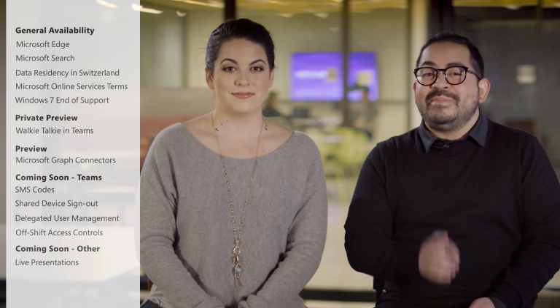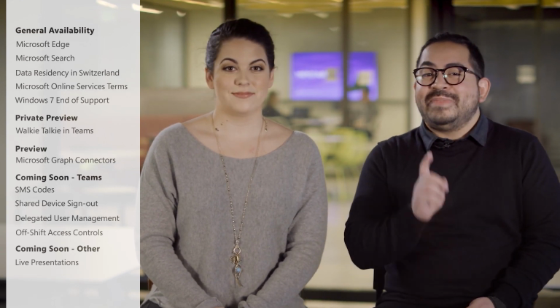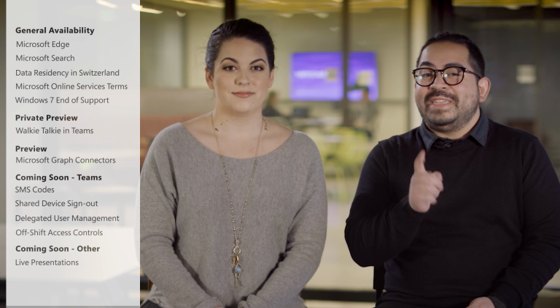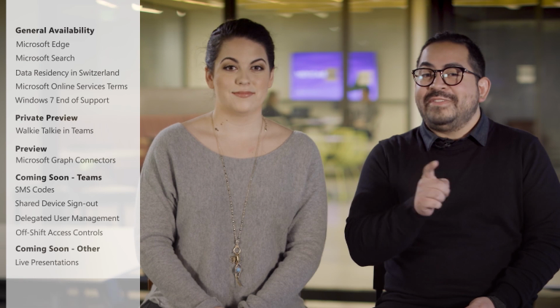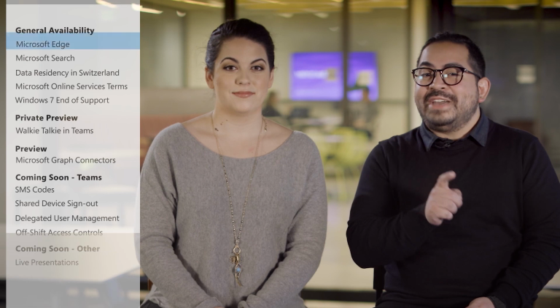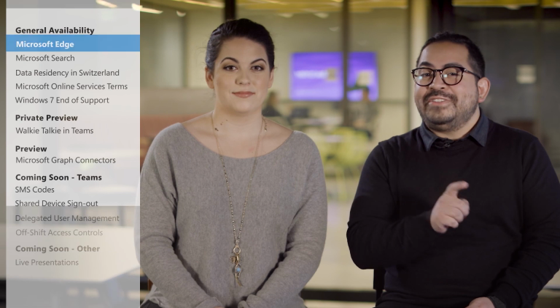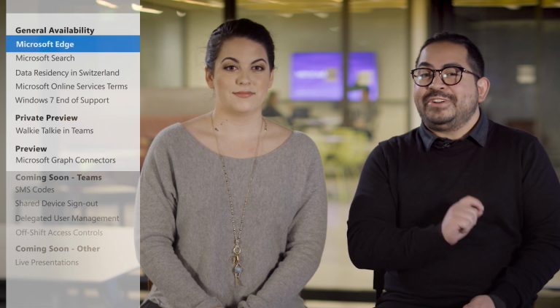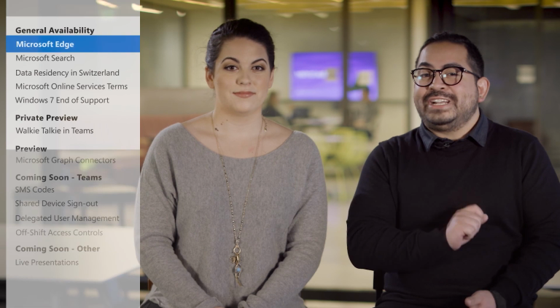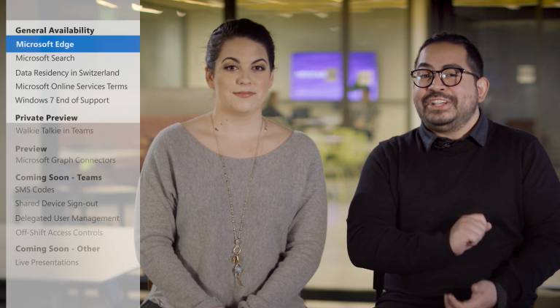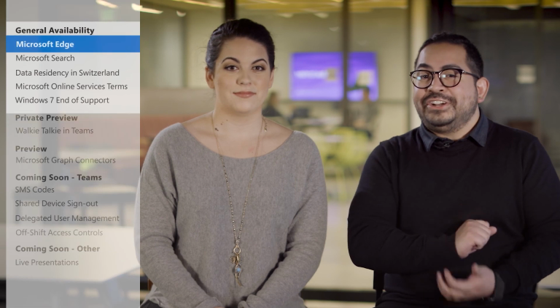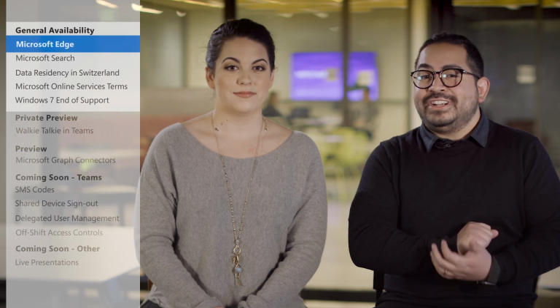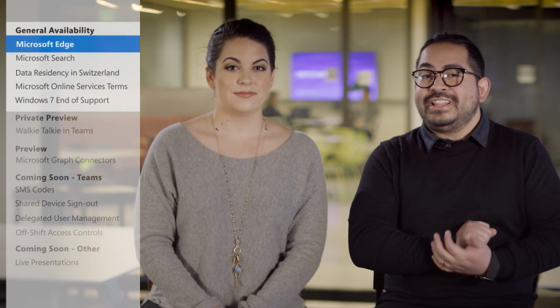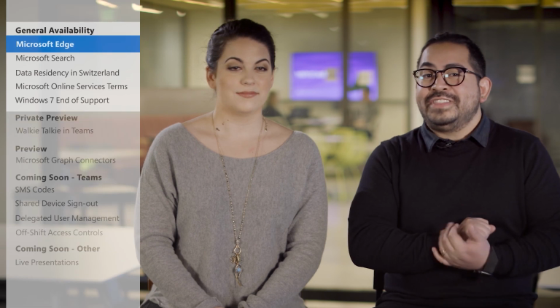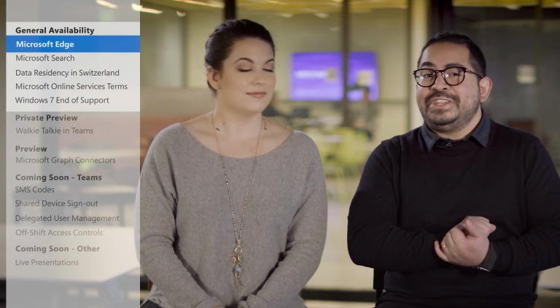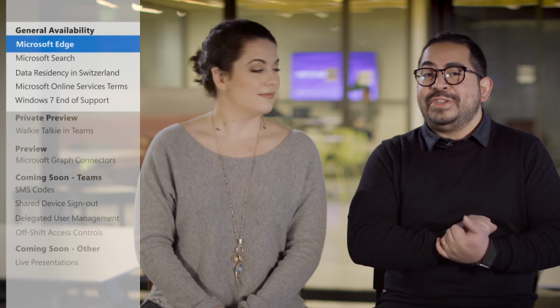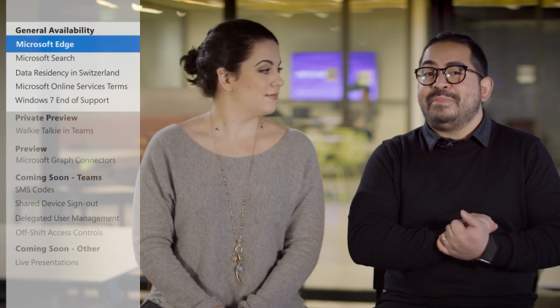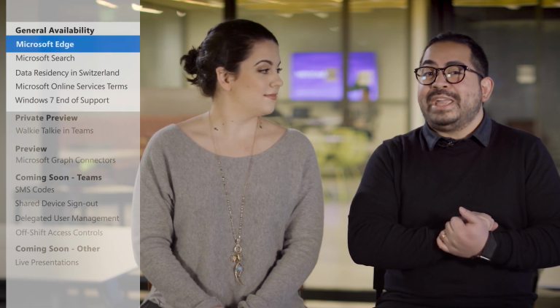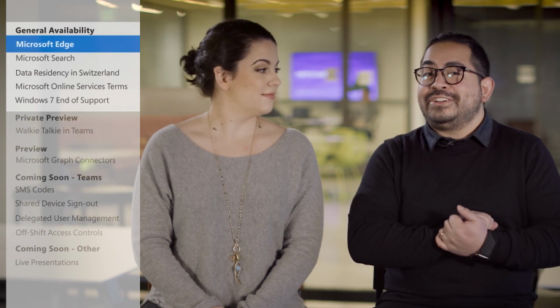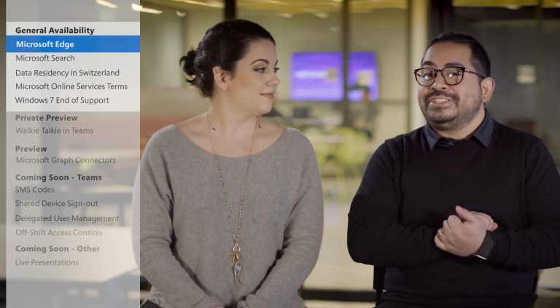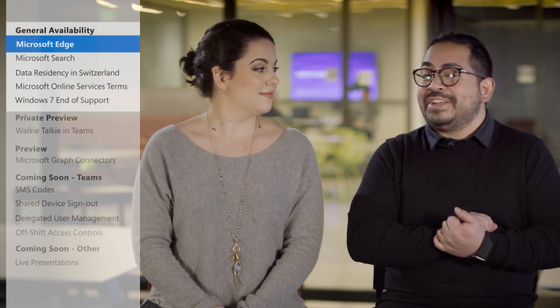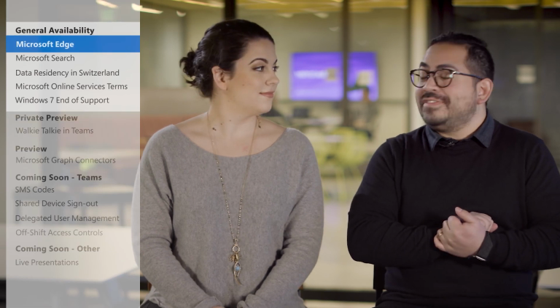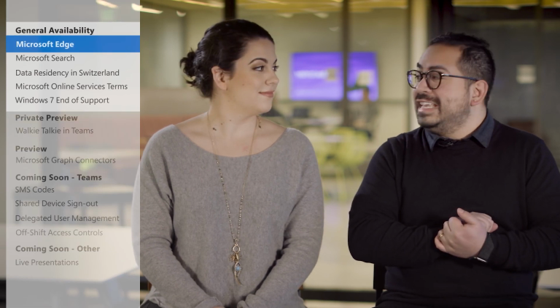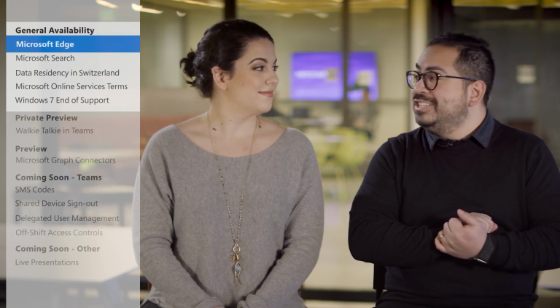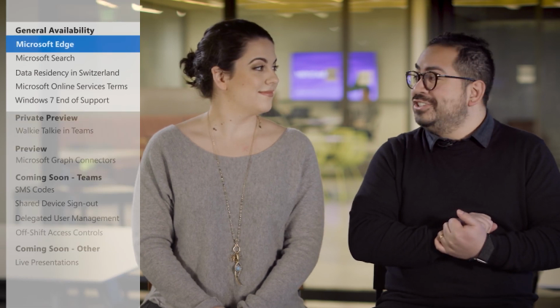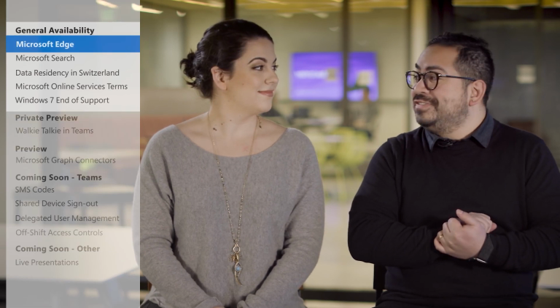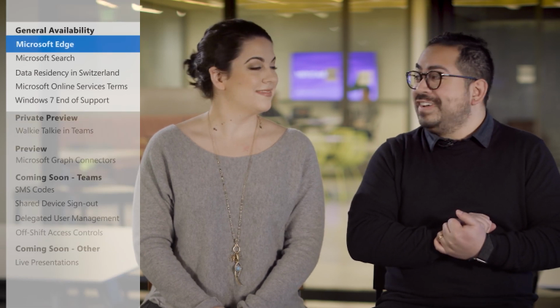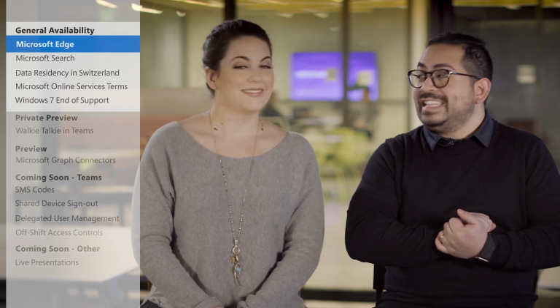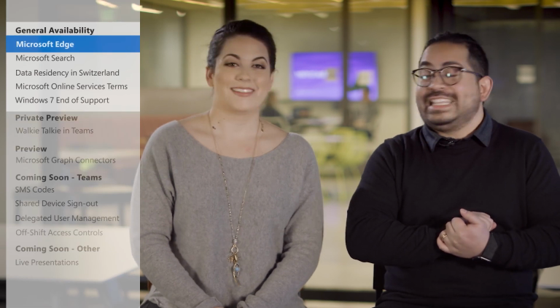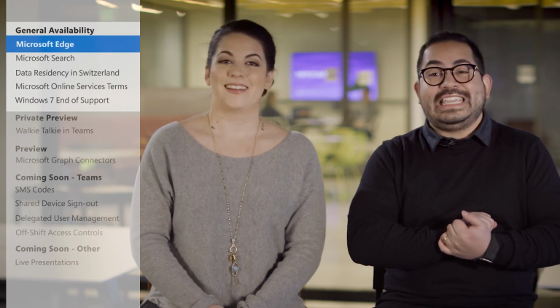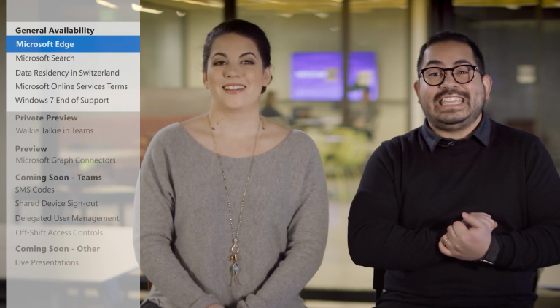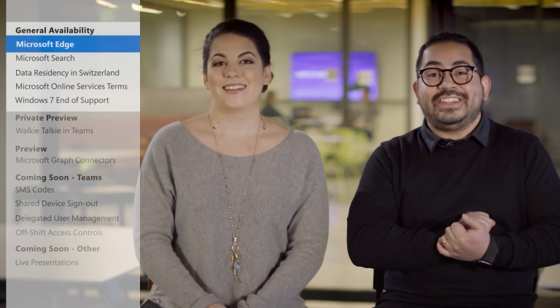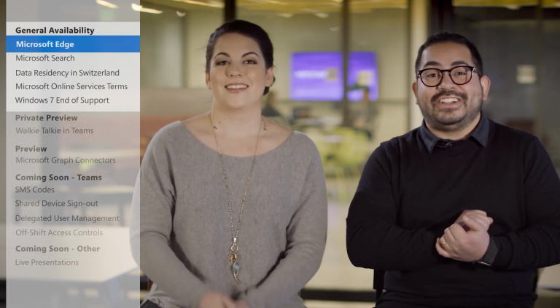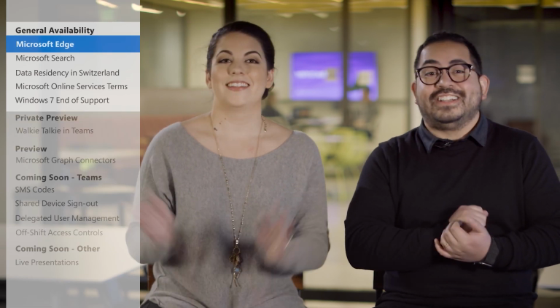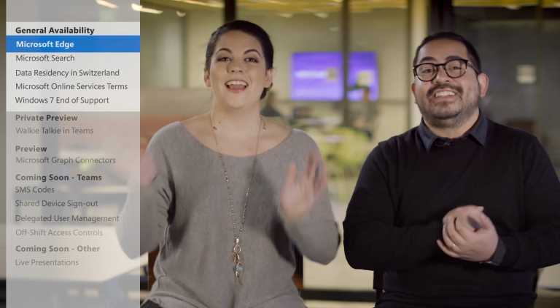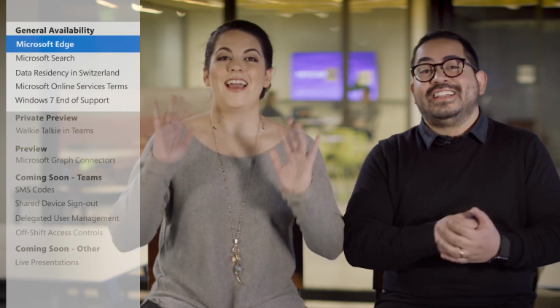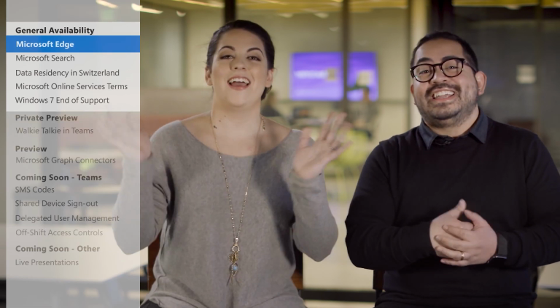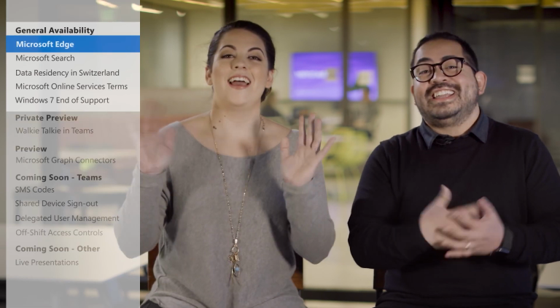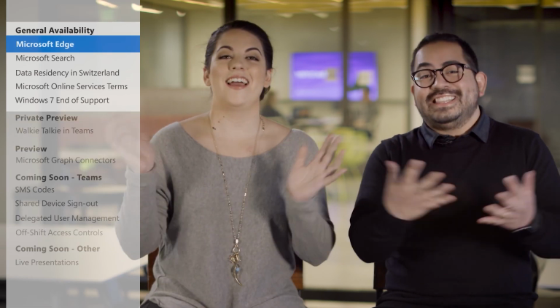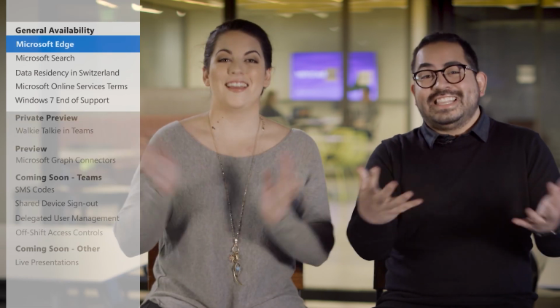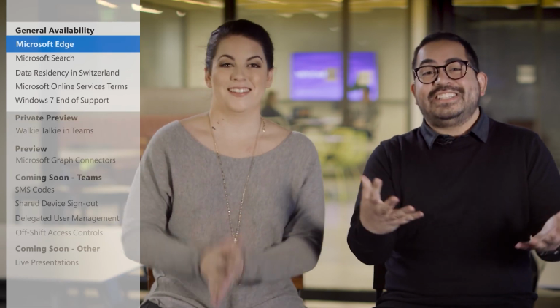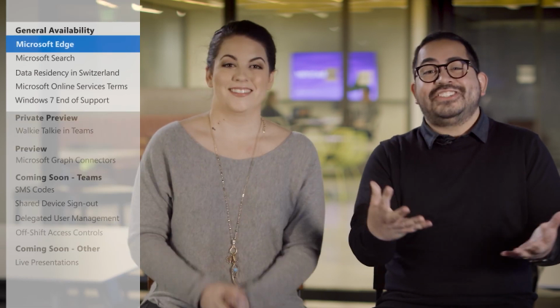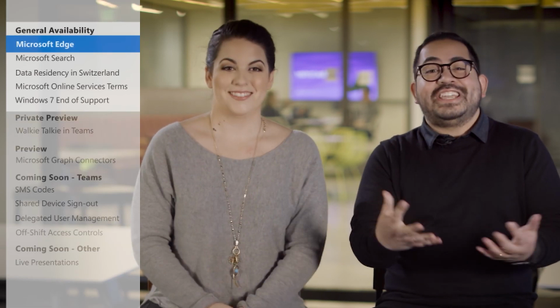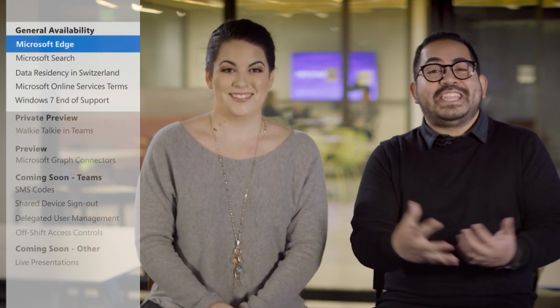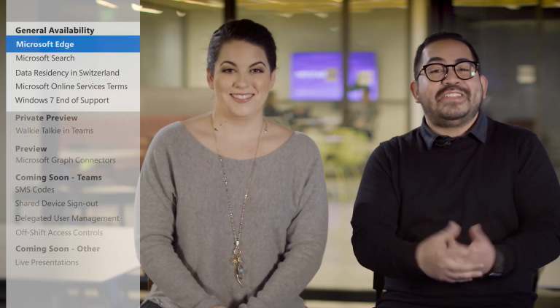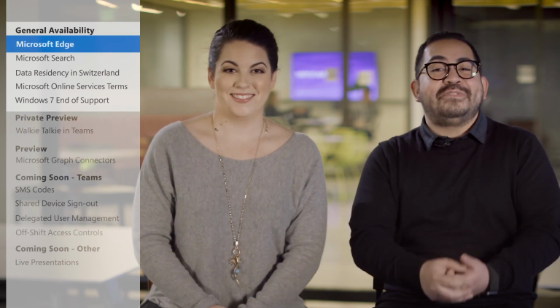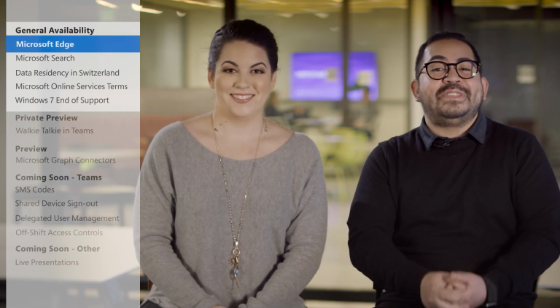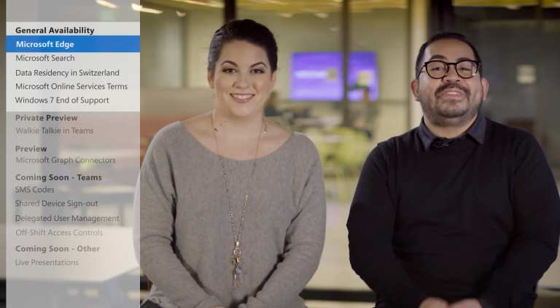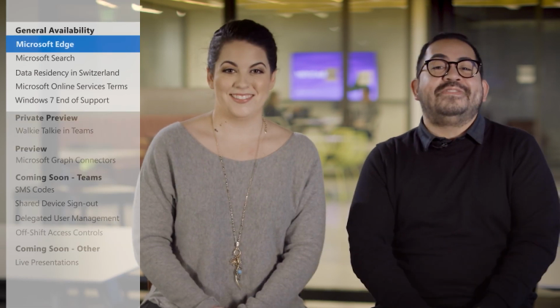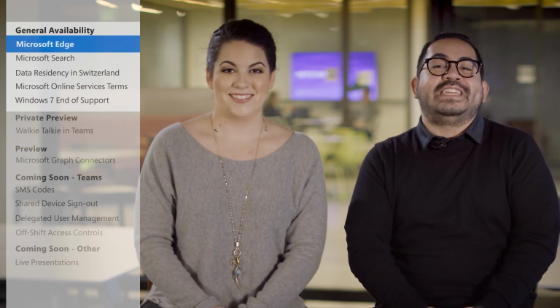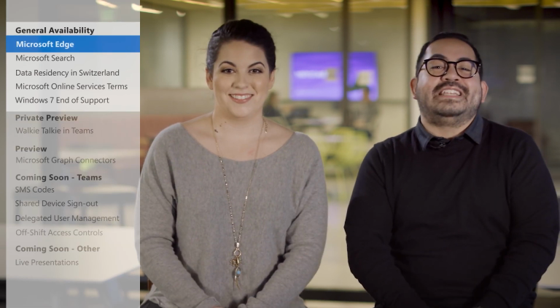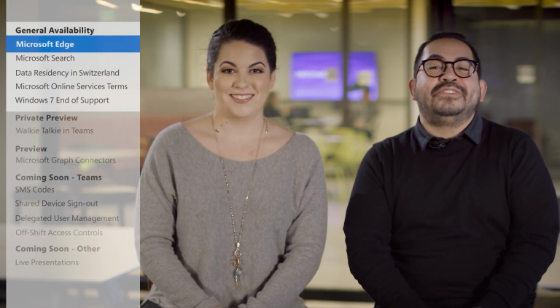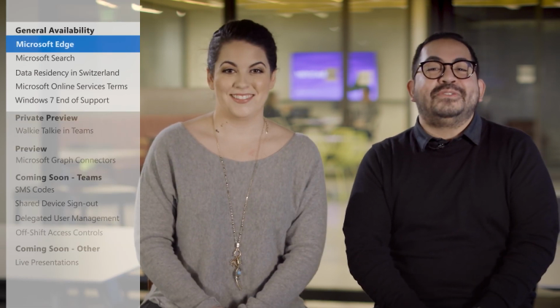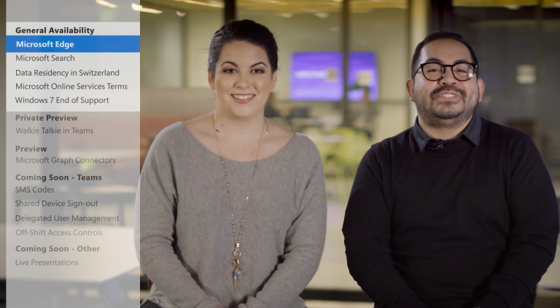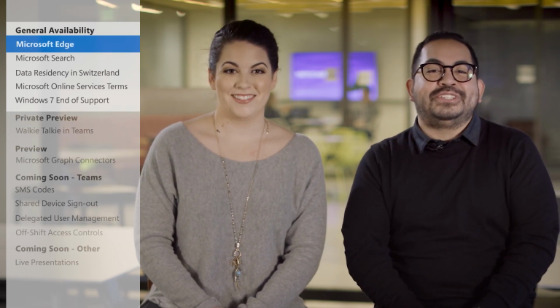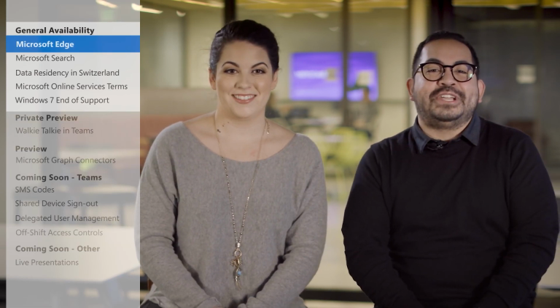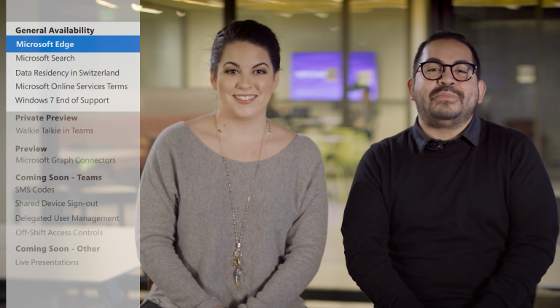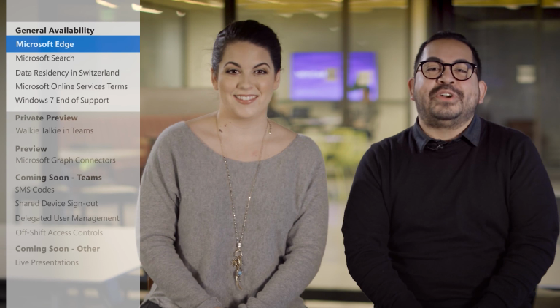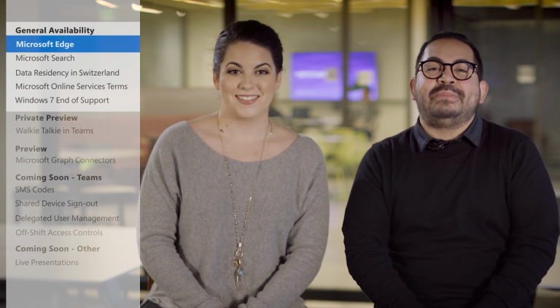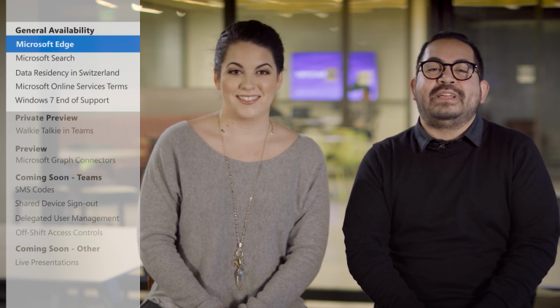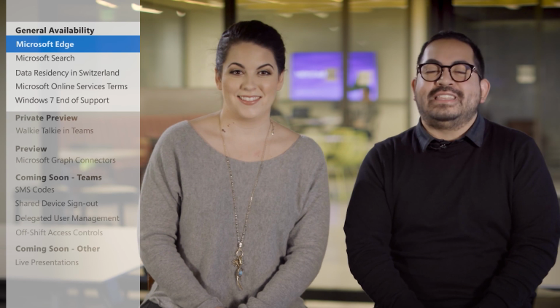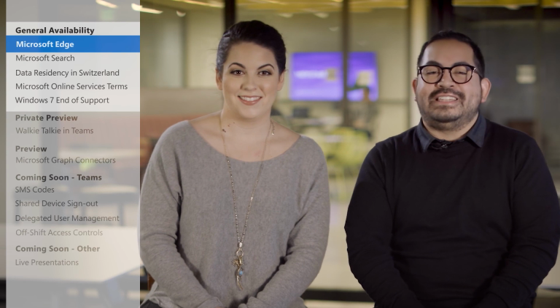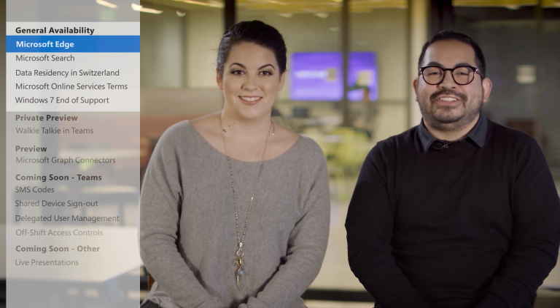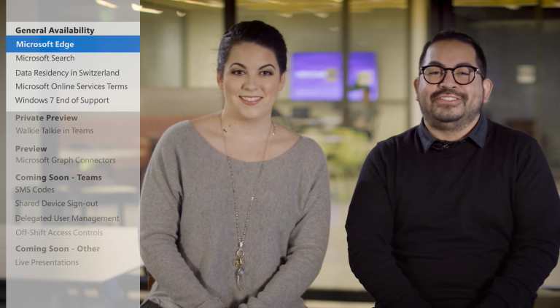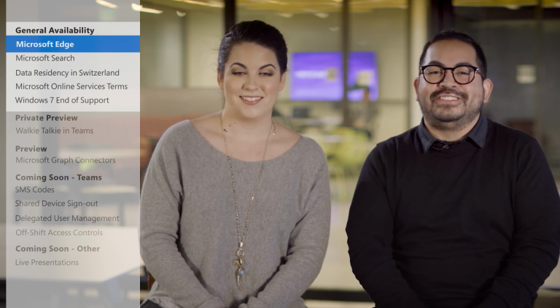If you haven't already heard, the new Microsoft Edge is finally here. Let's check in with Vivian, who will share more about the news.